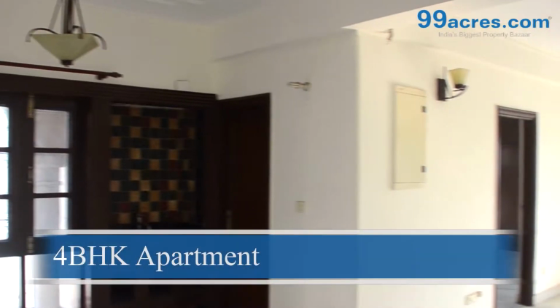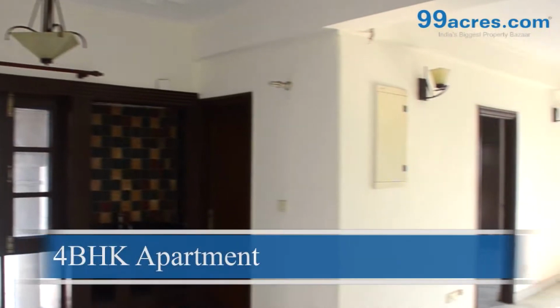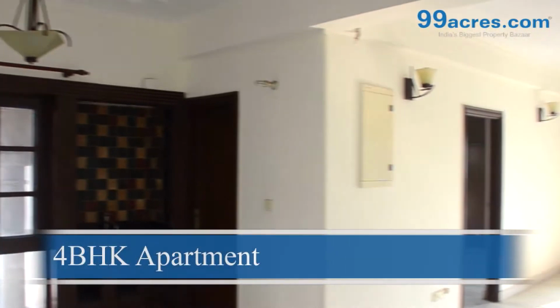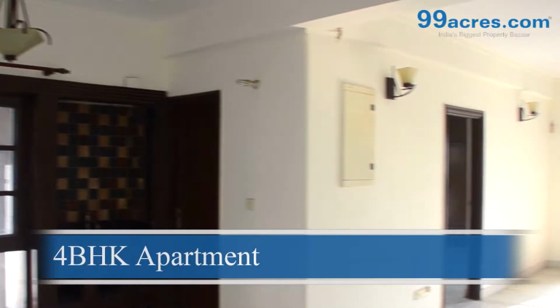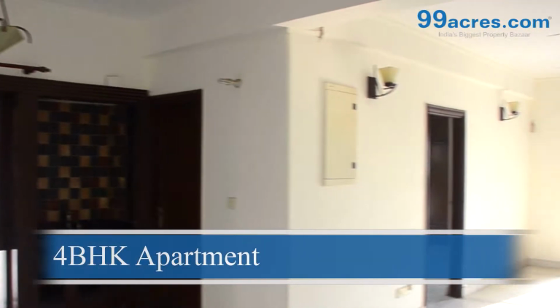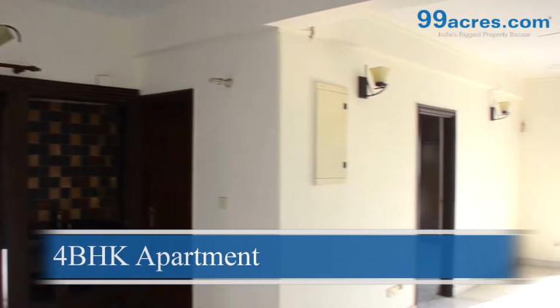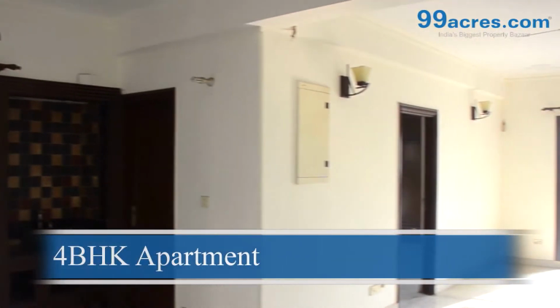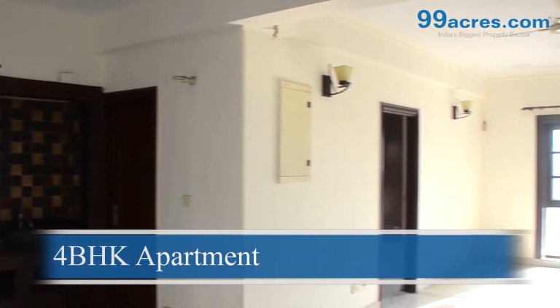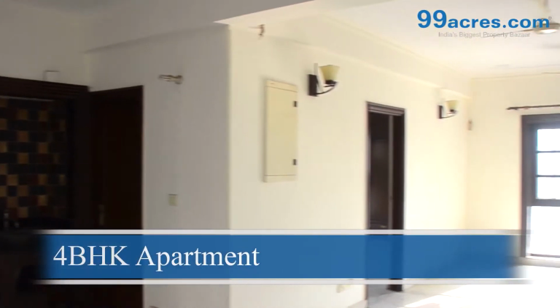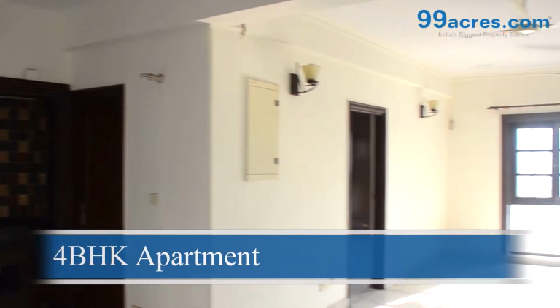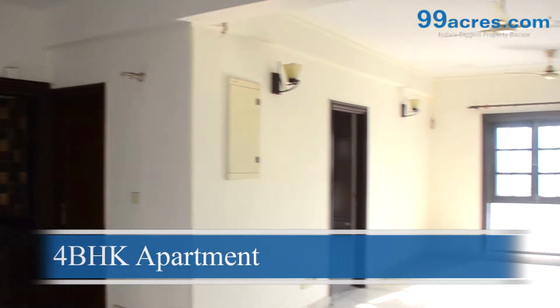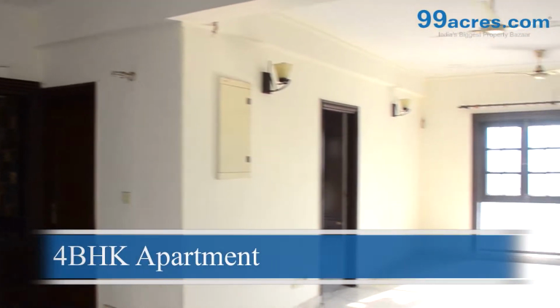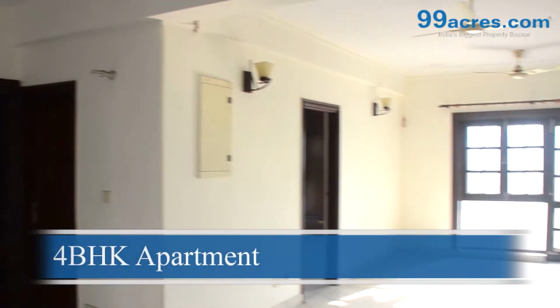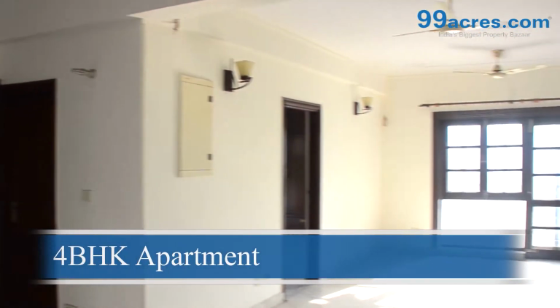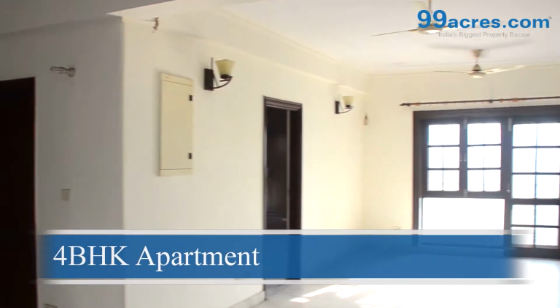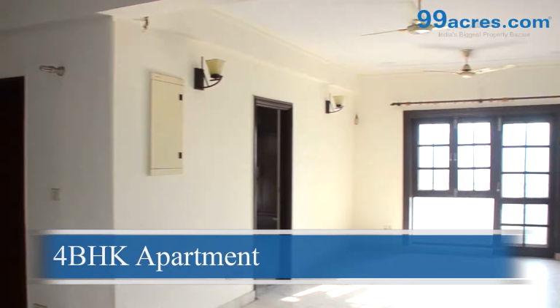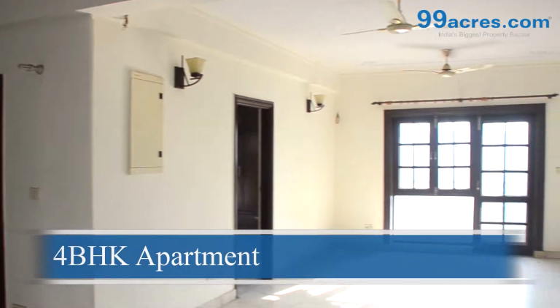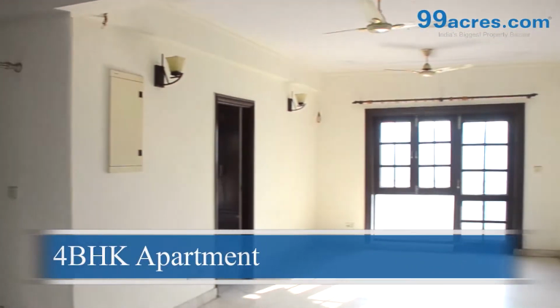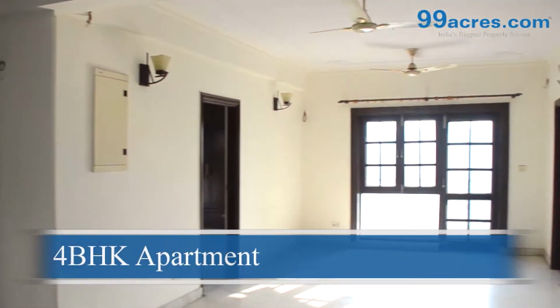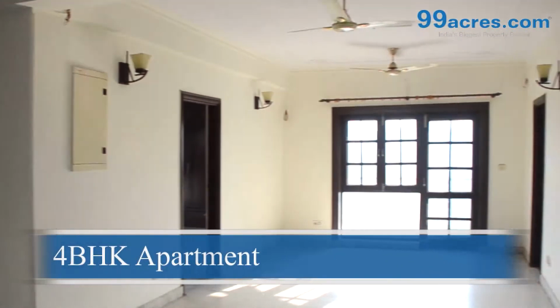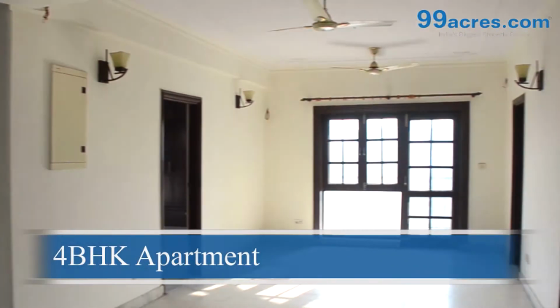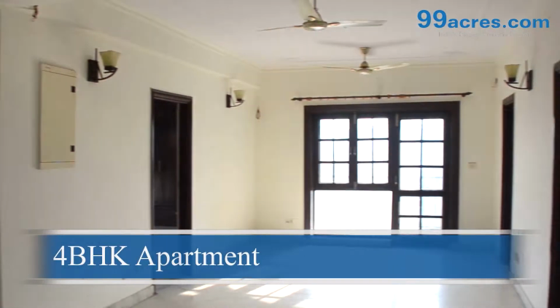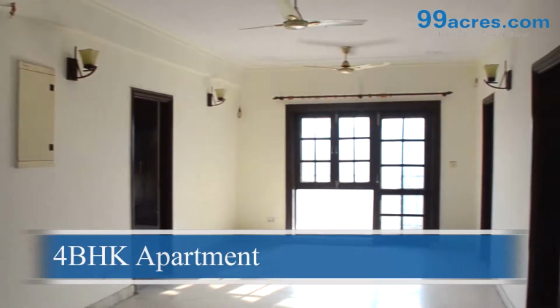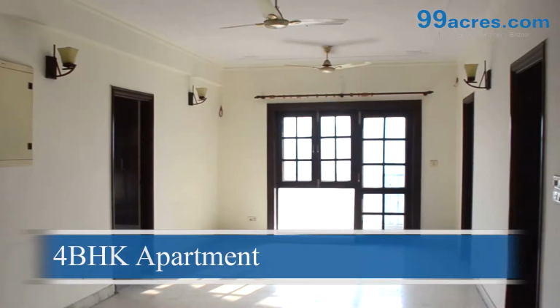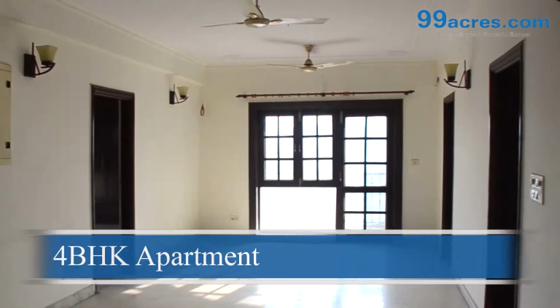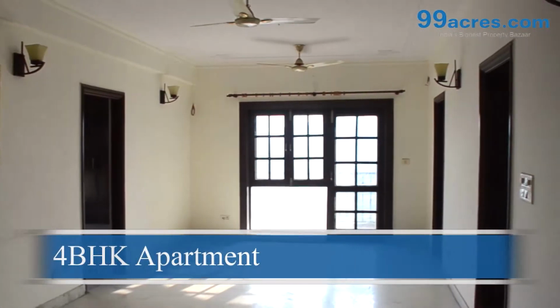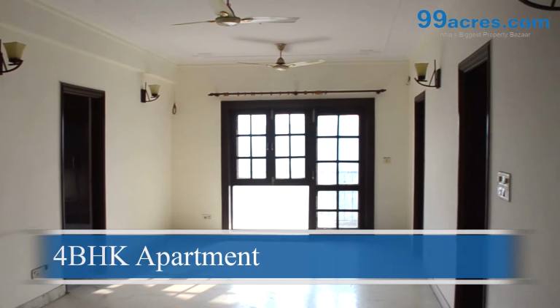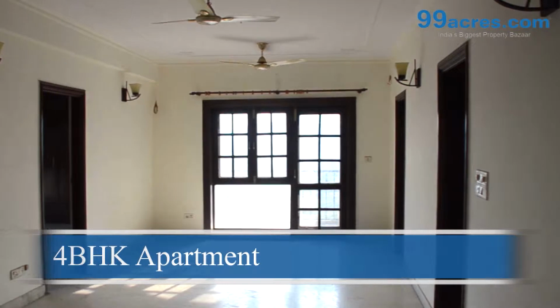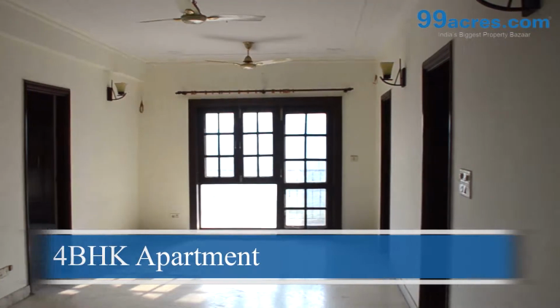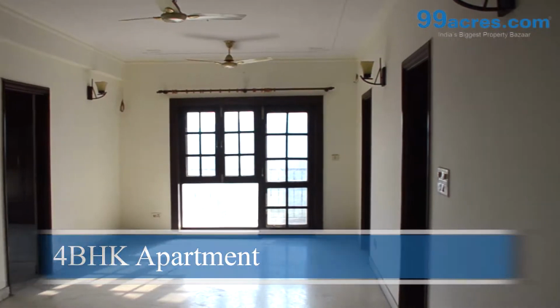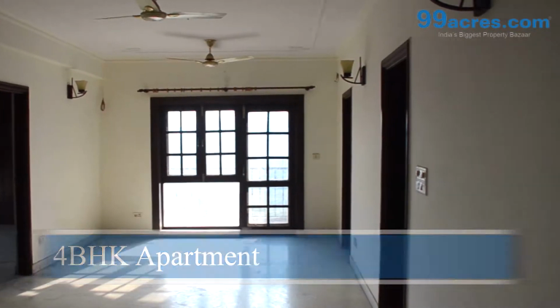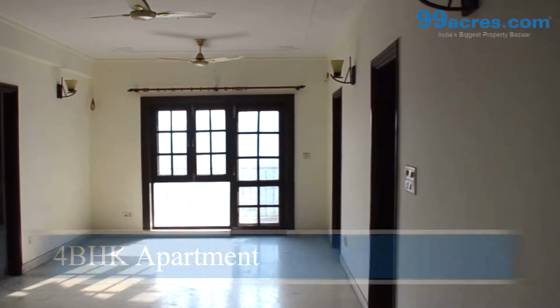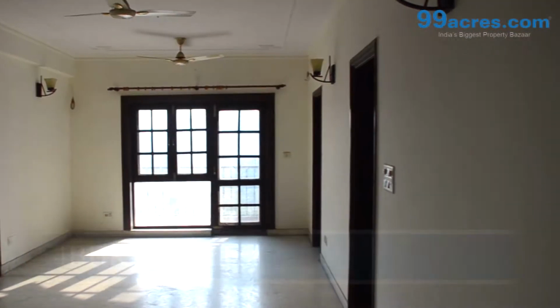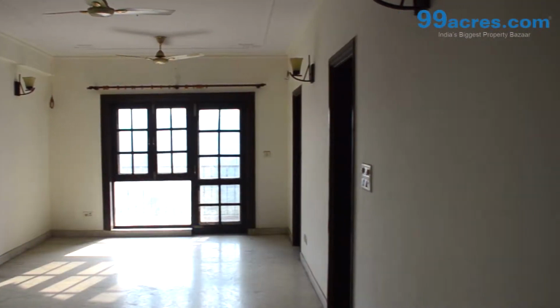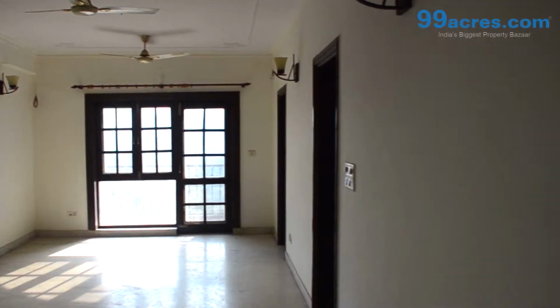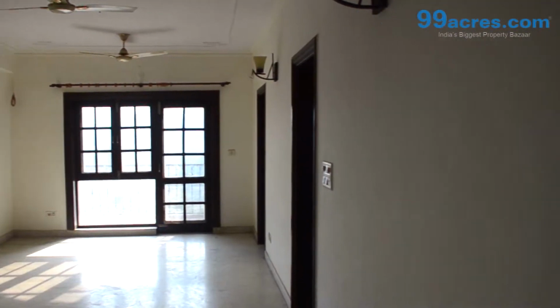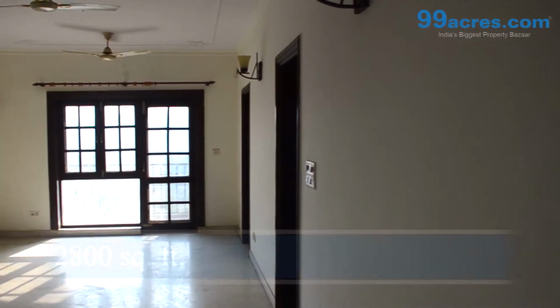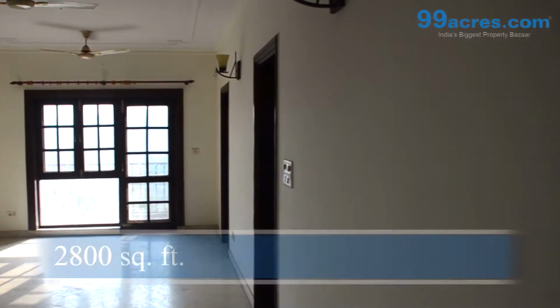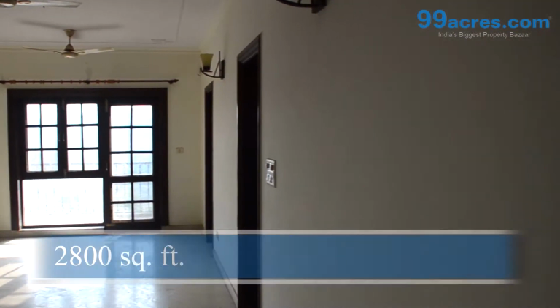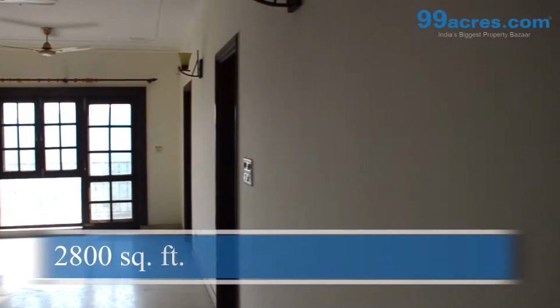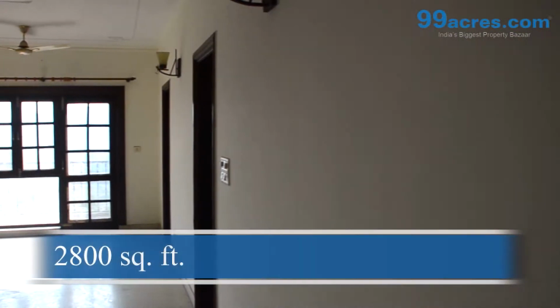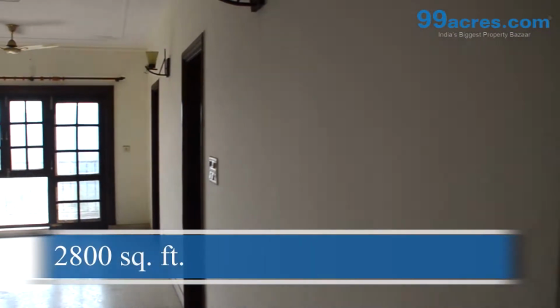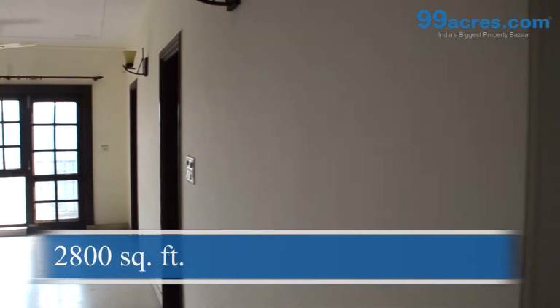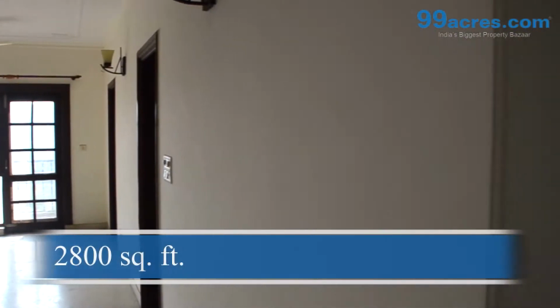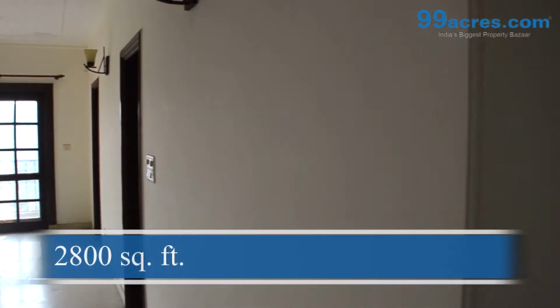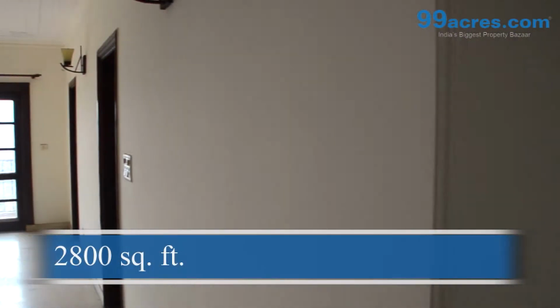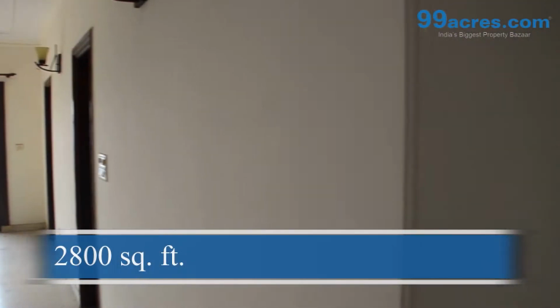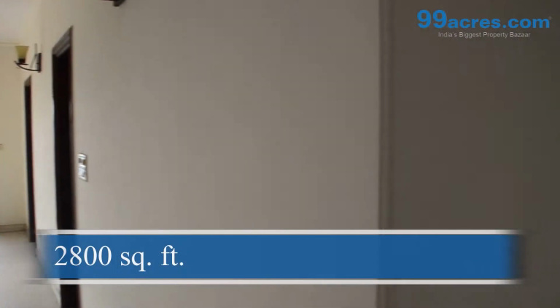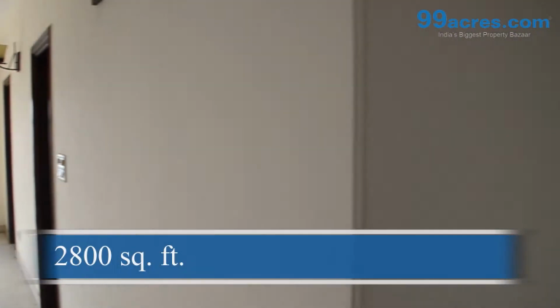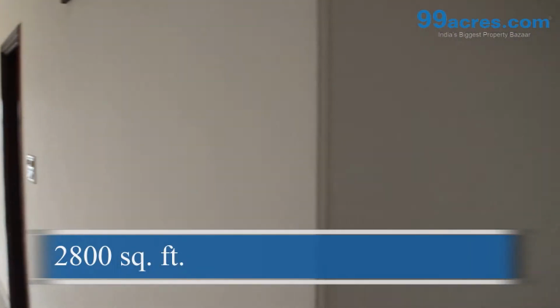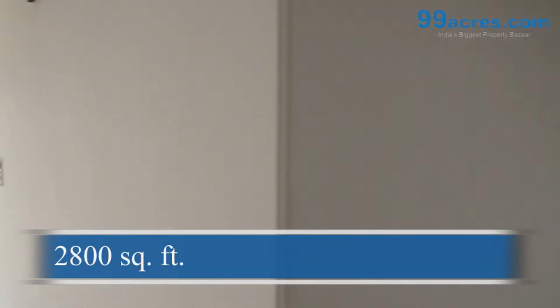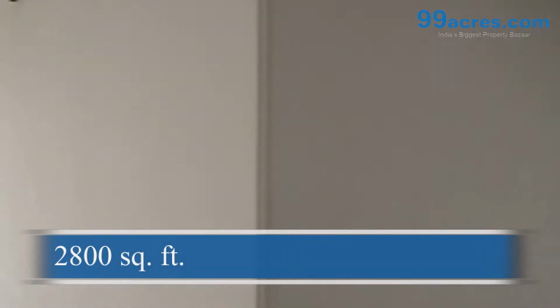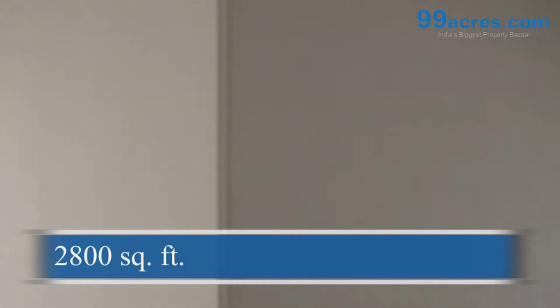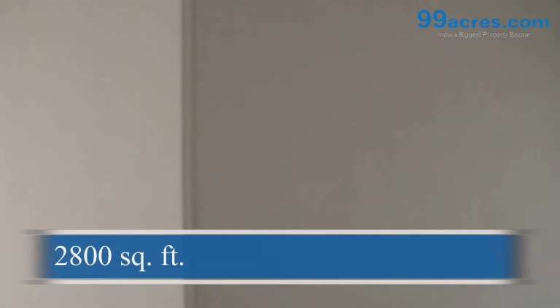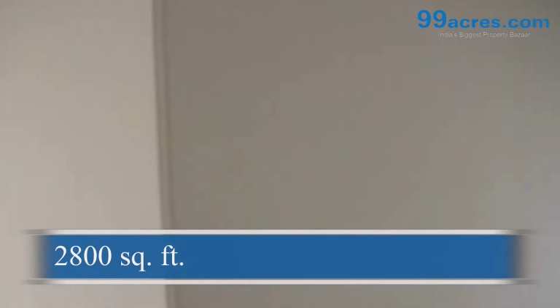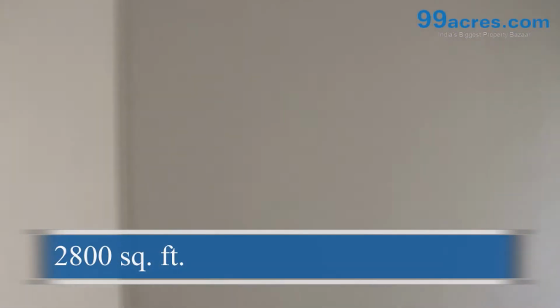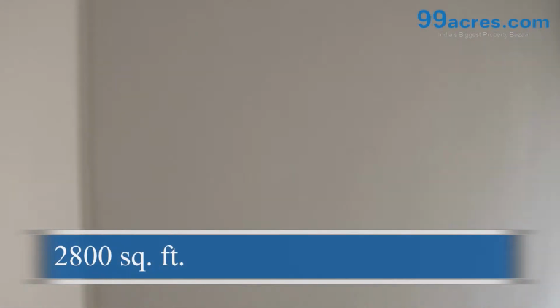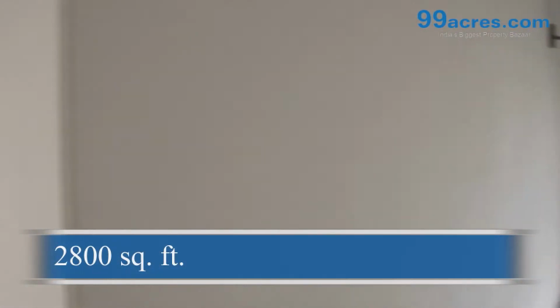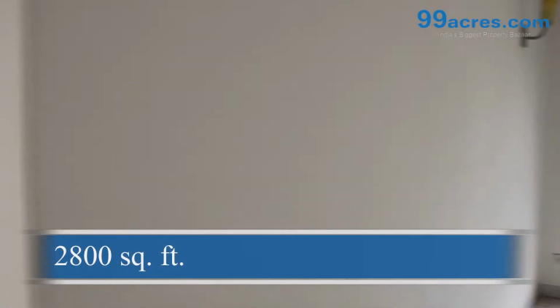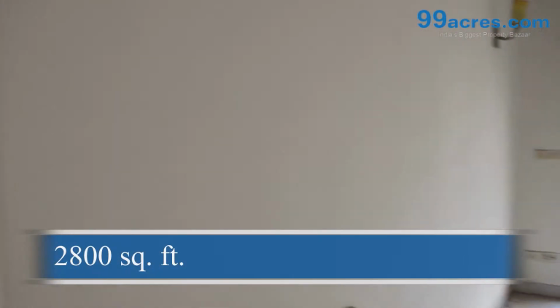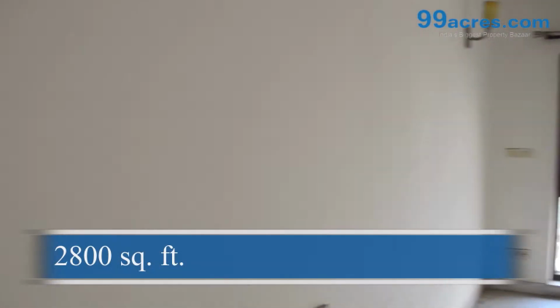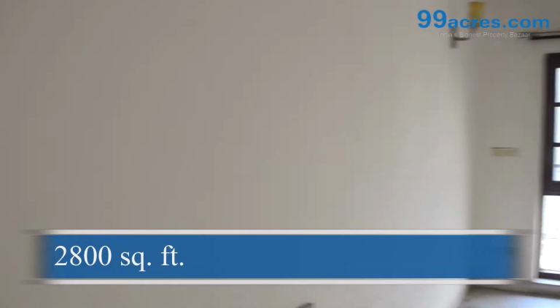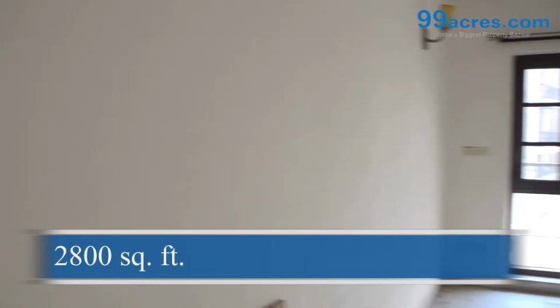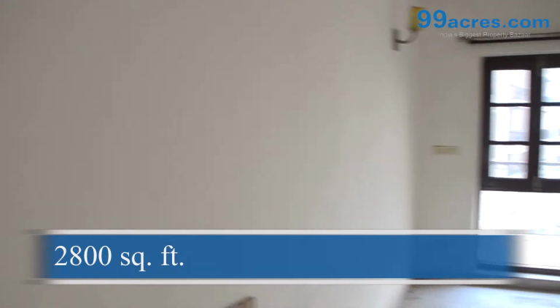This is a 4BHK apartment constructed in a super area of 2800 square feet.